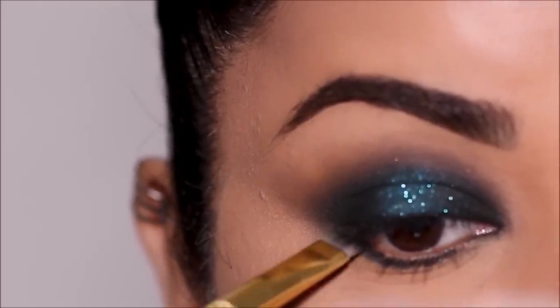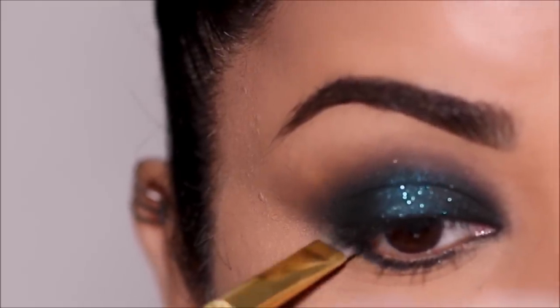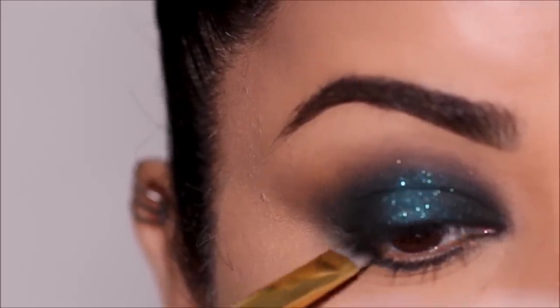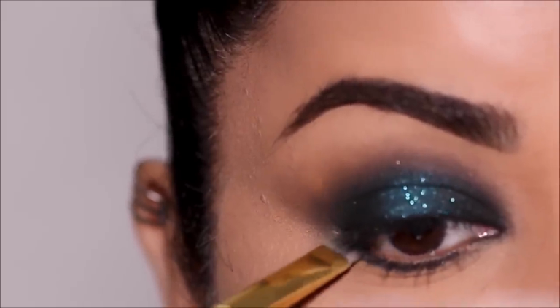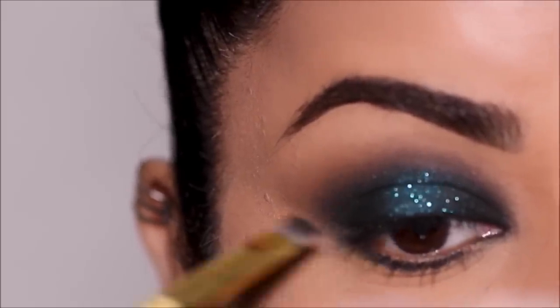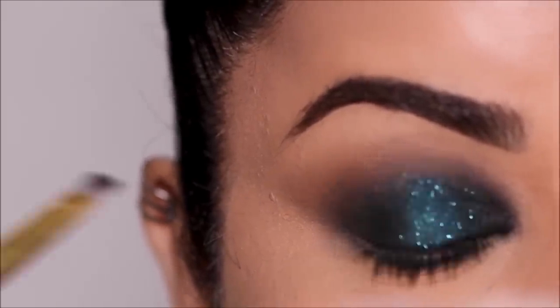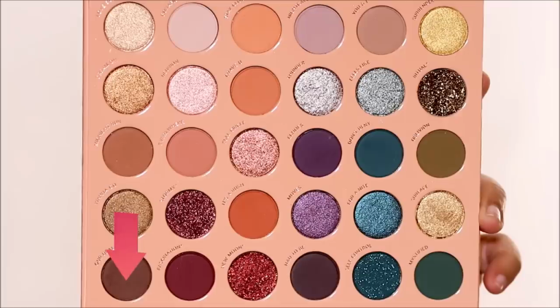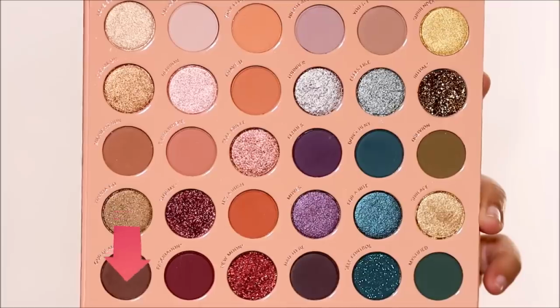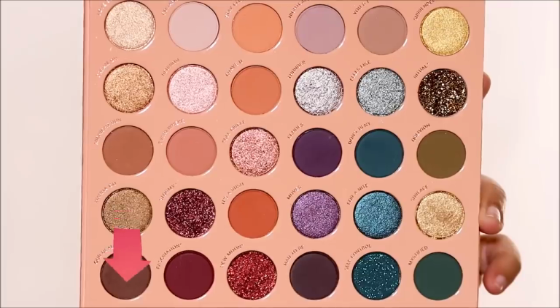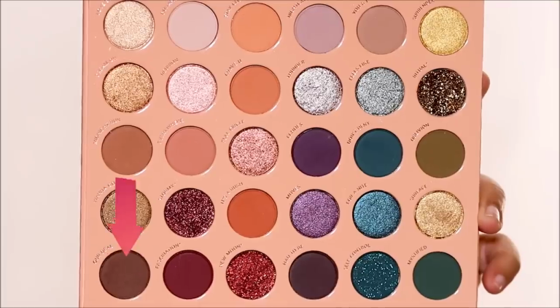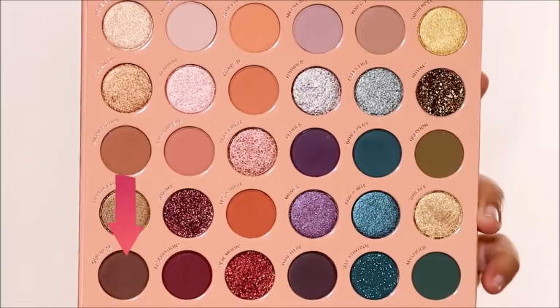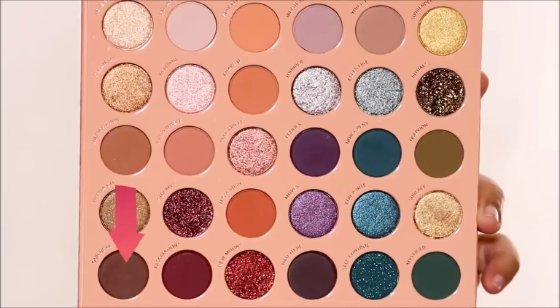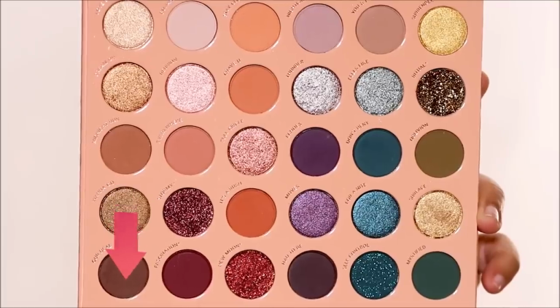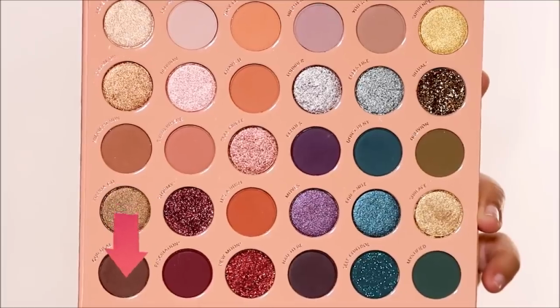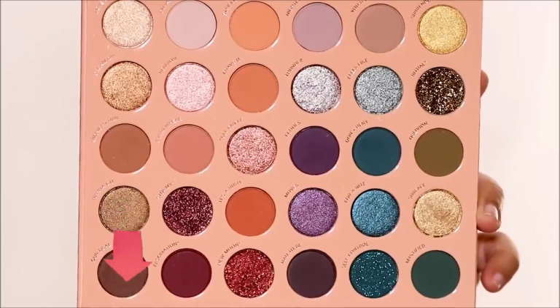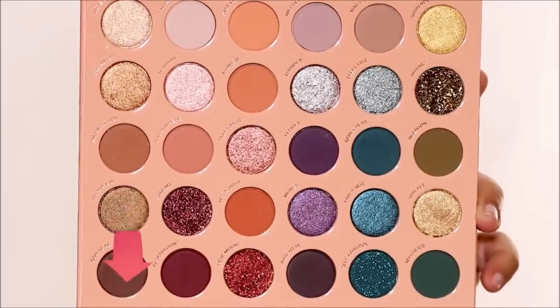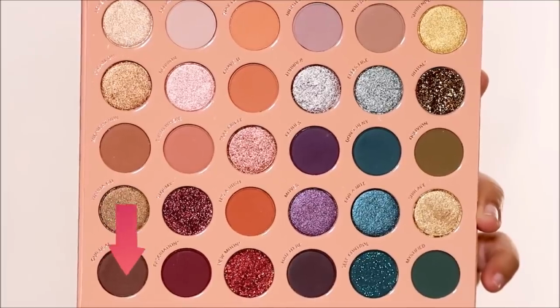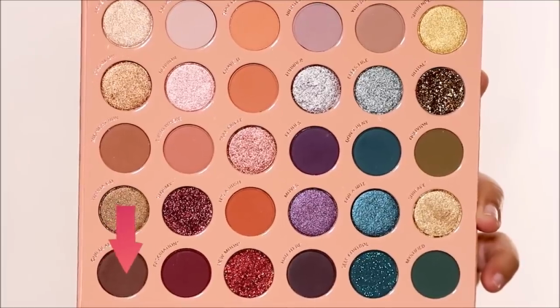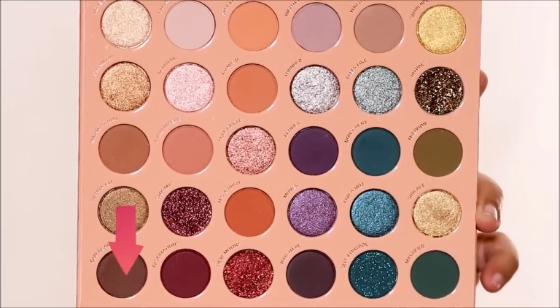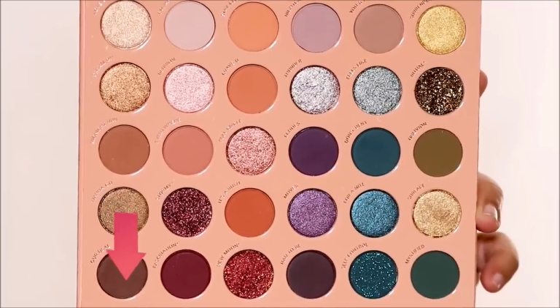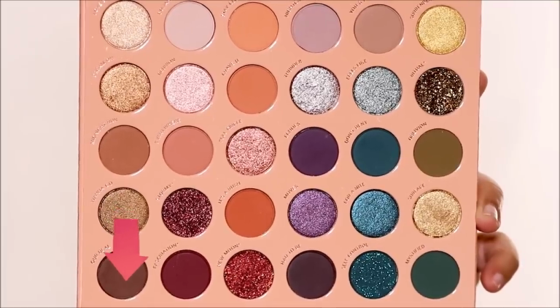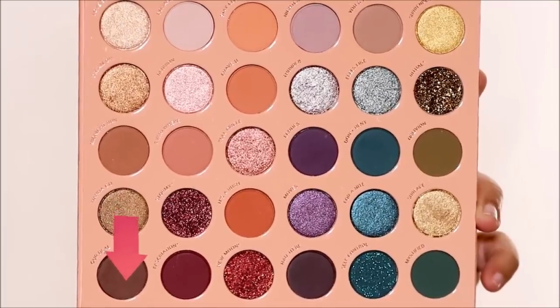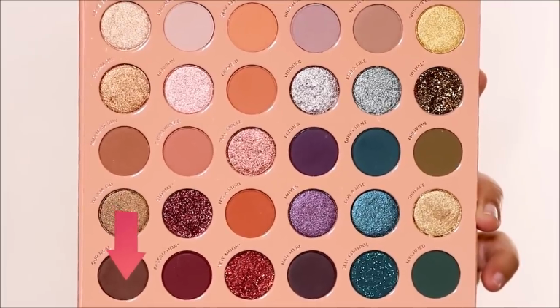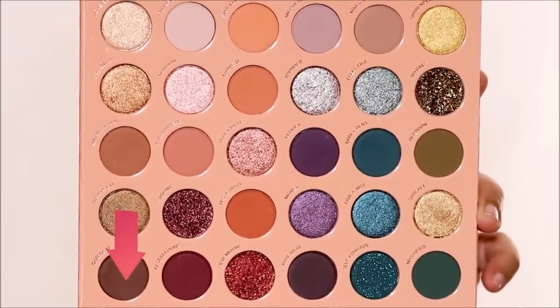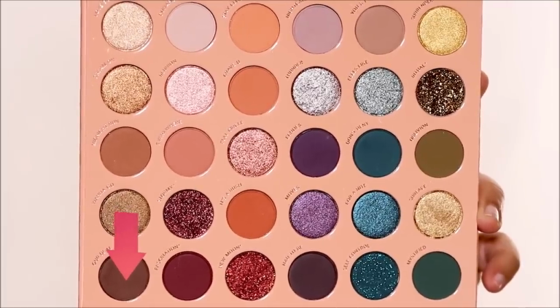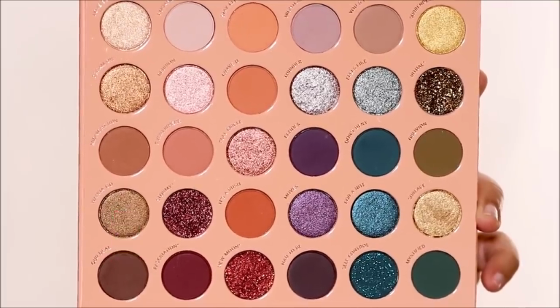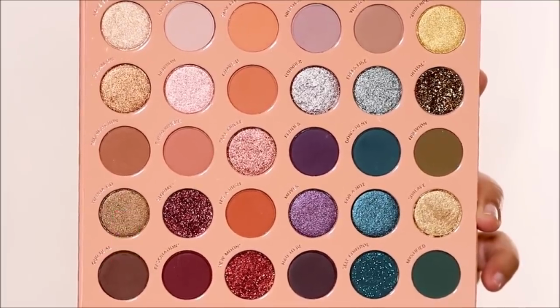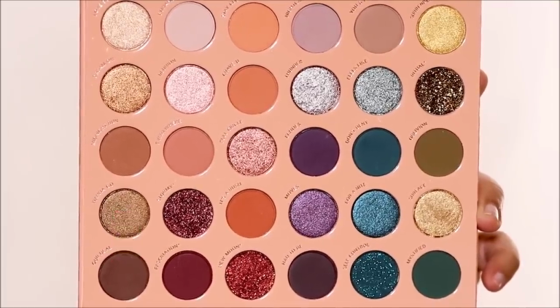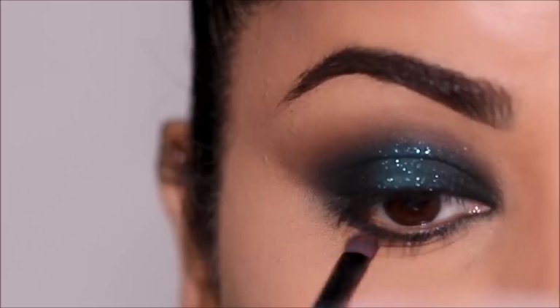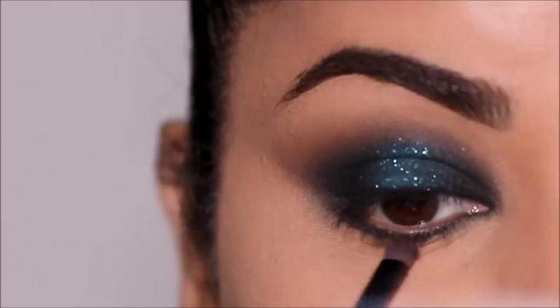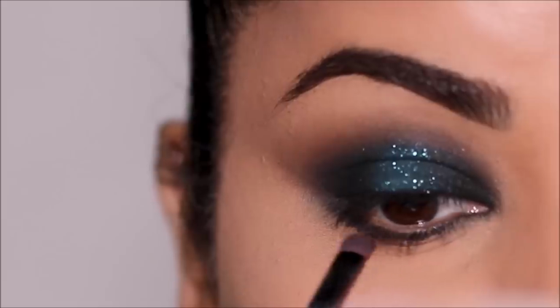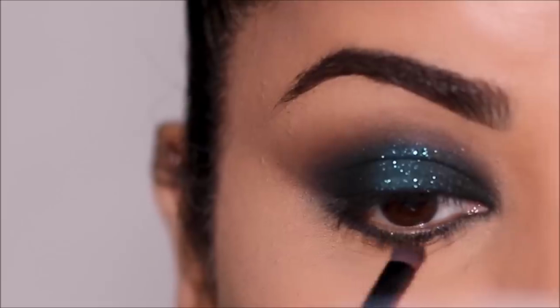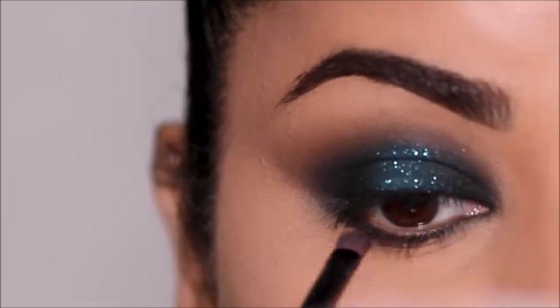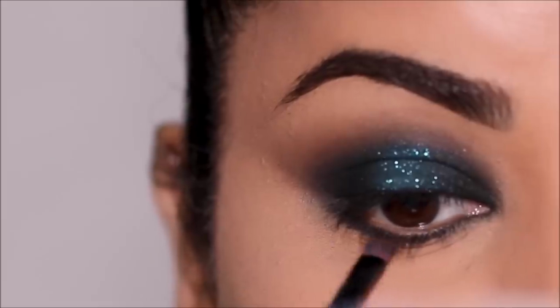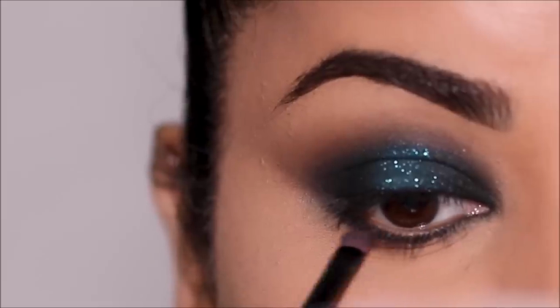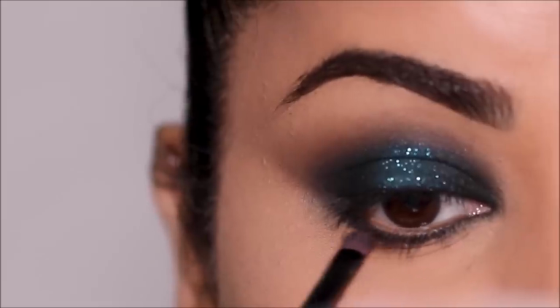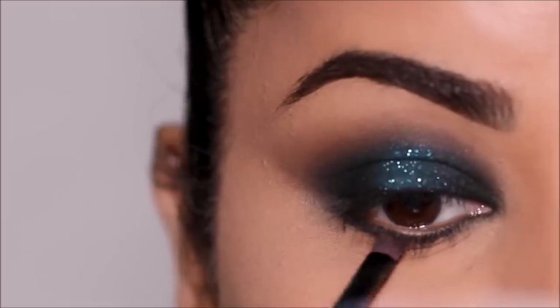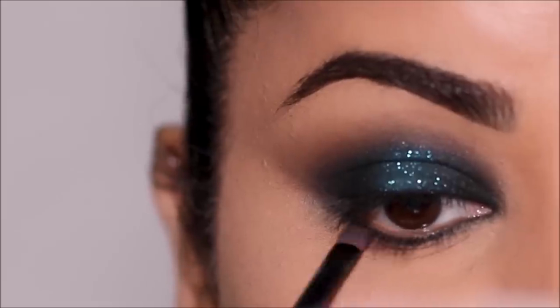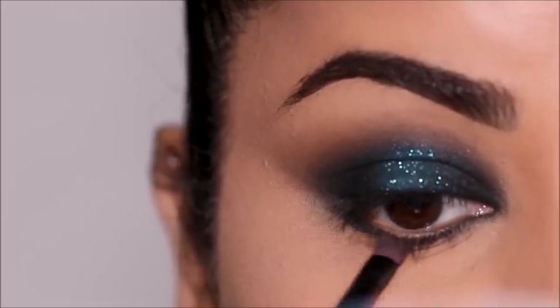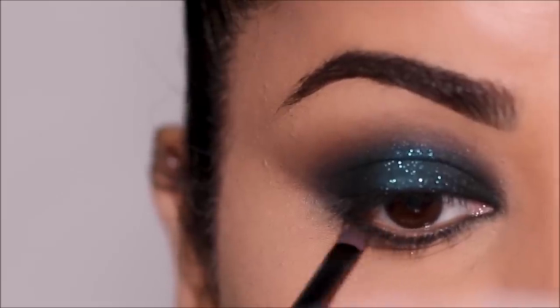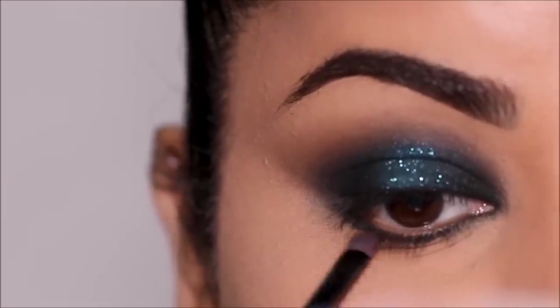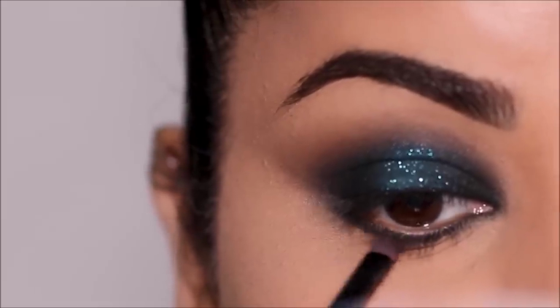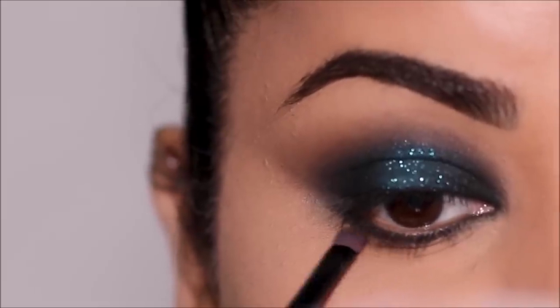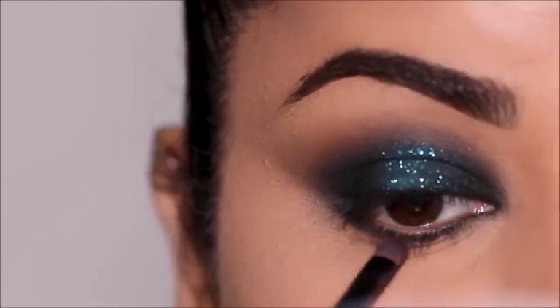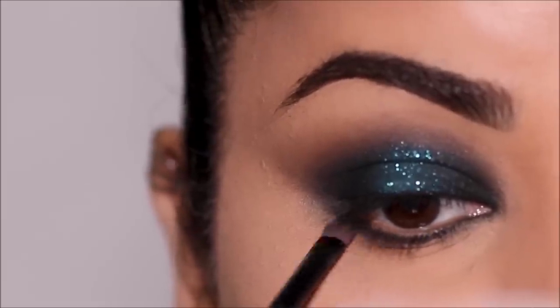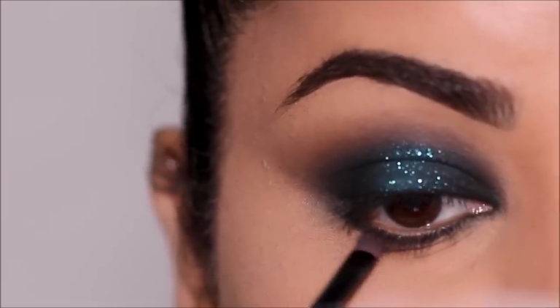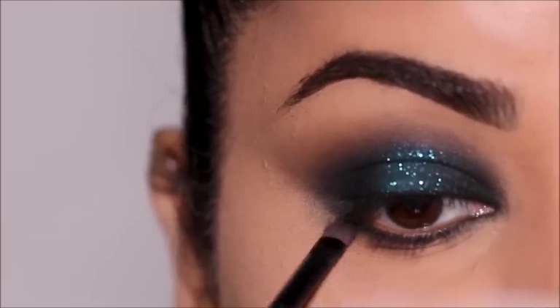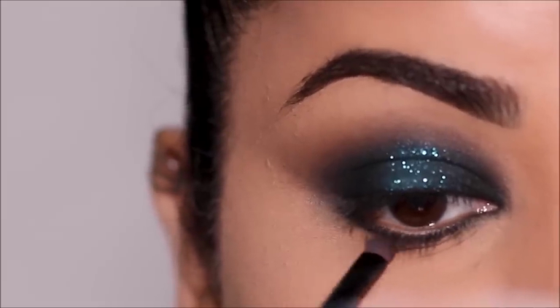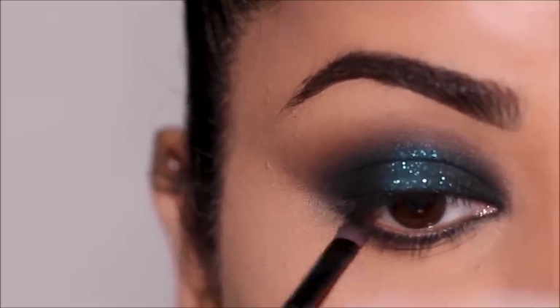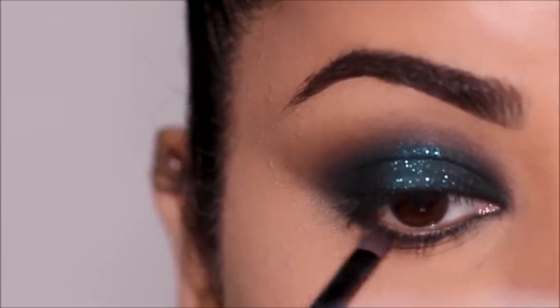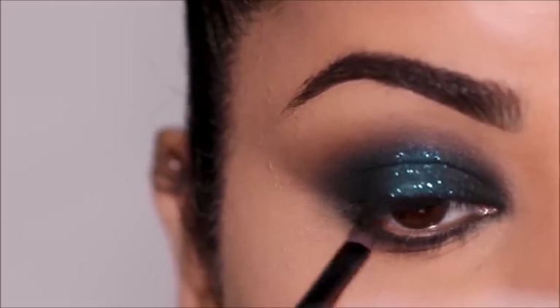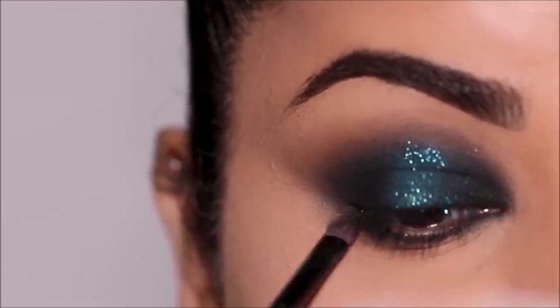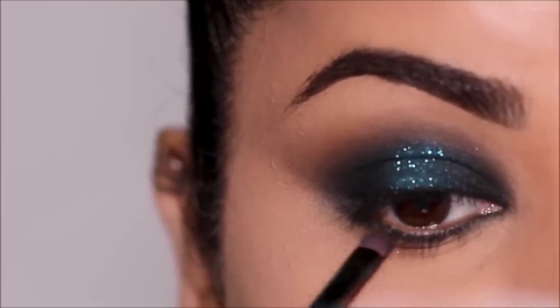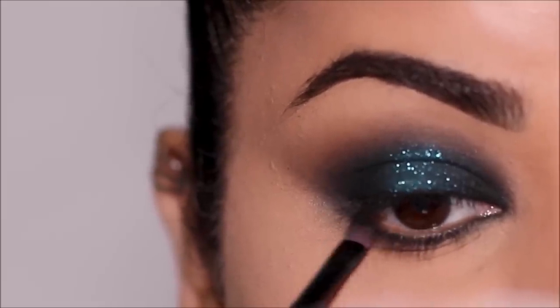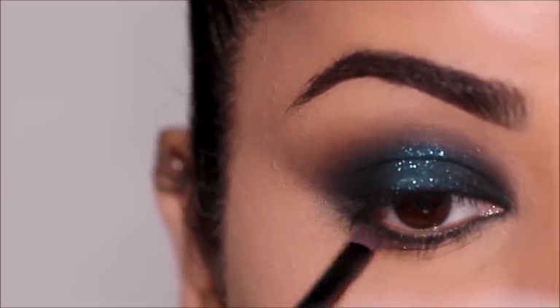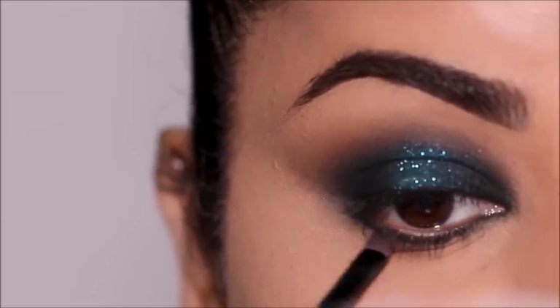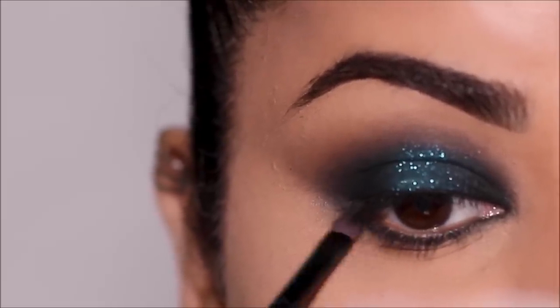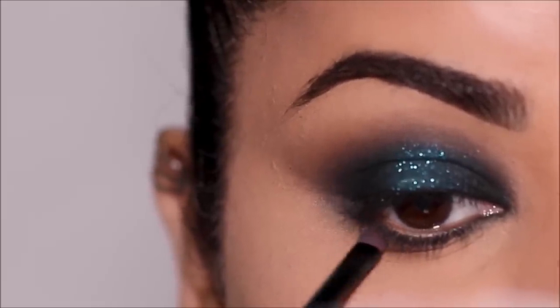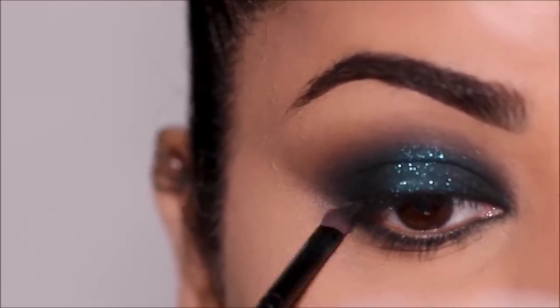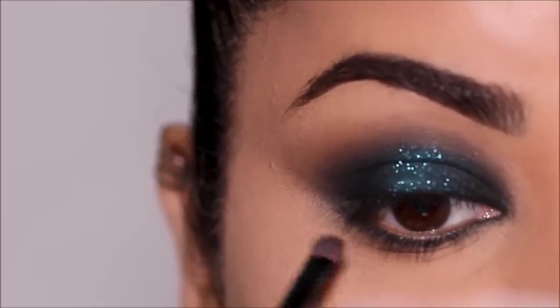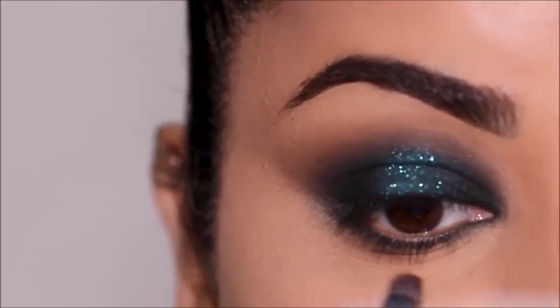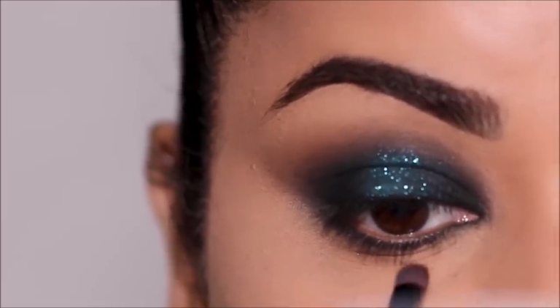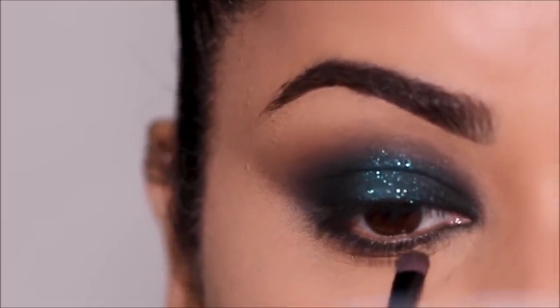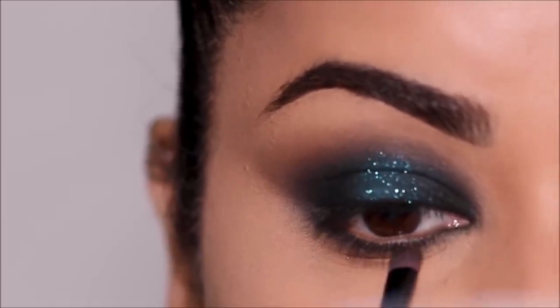To make that line softer, I'm going to diffuse it out using 'Don't Deny' with a small fluffy brush — this one's from Coastal Scents.